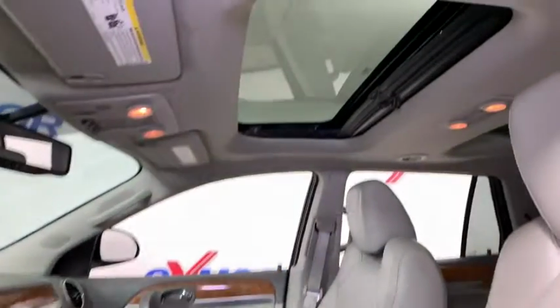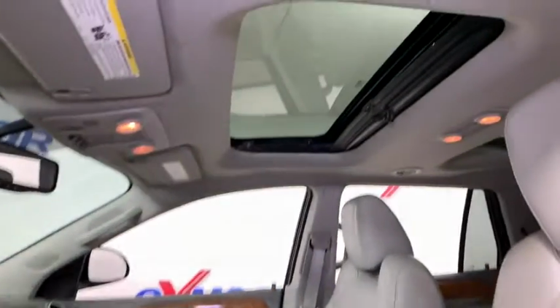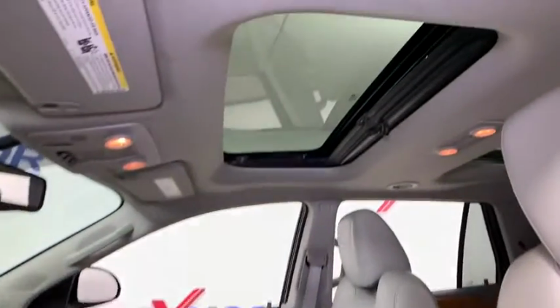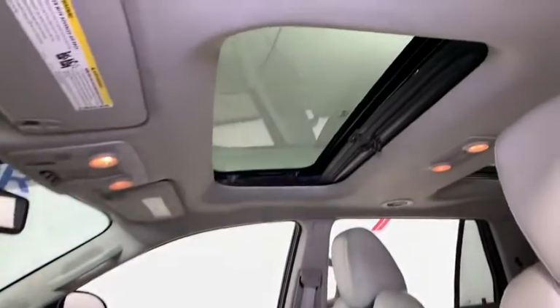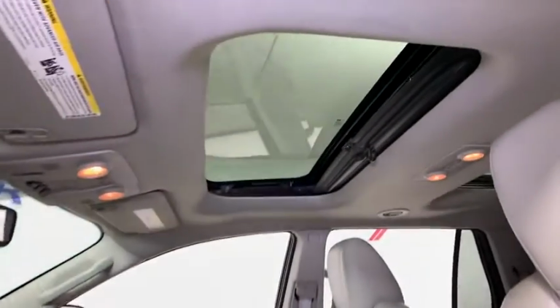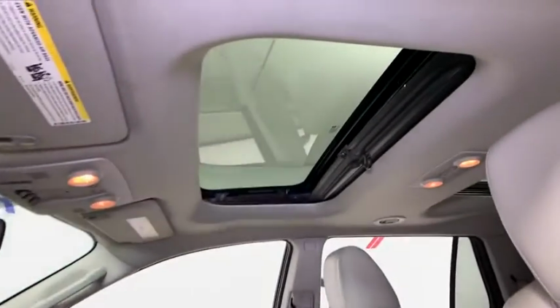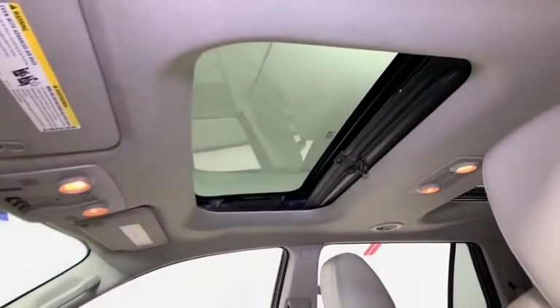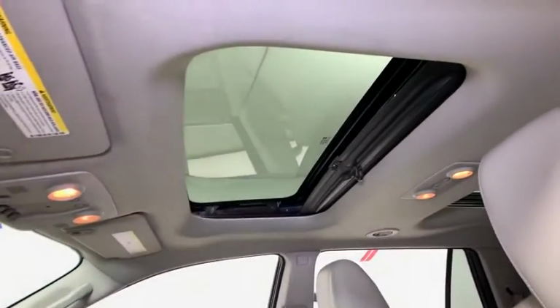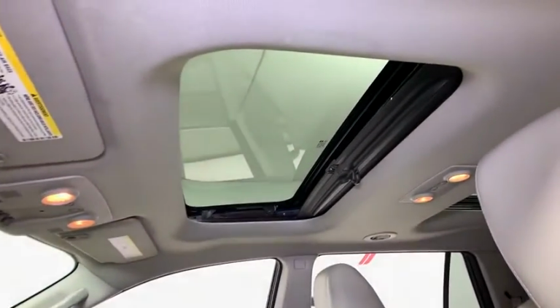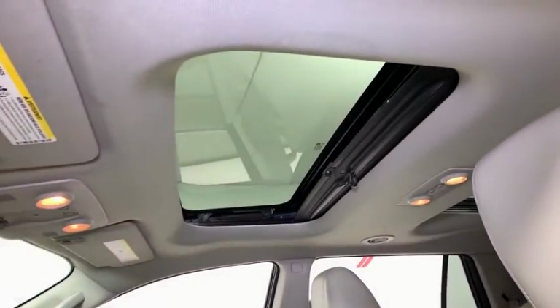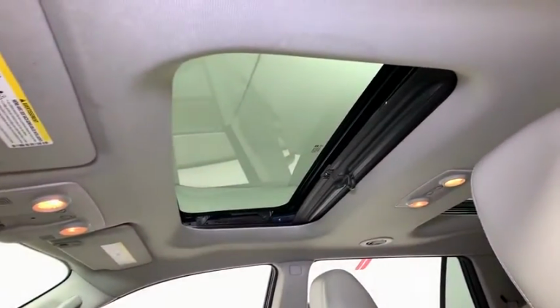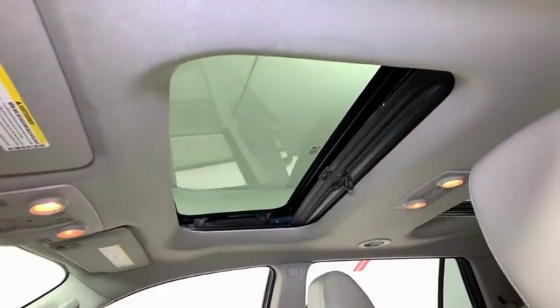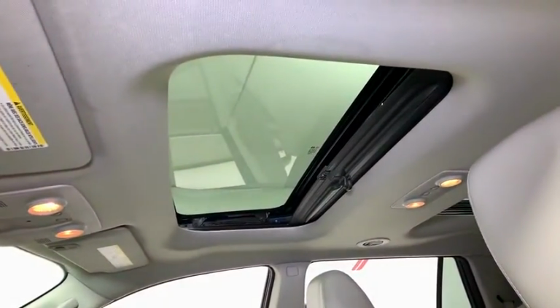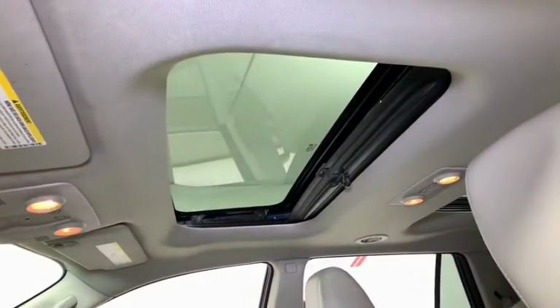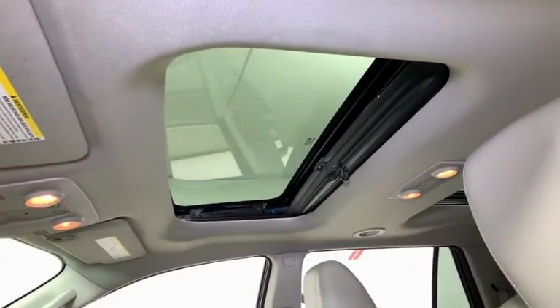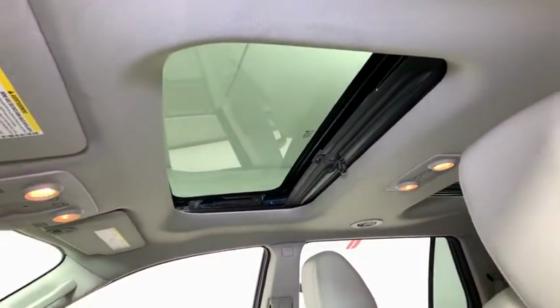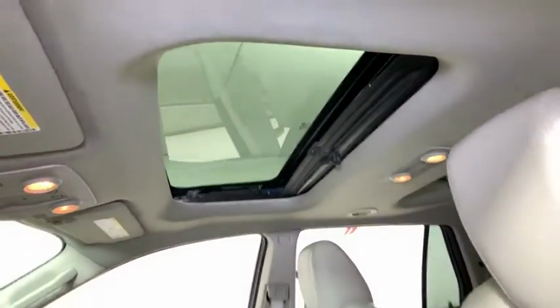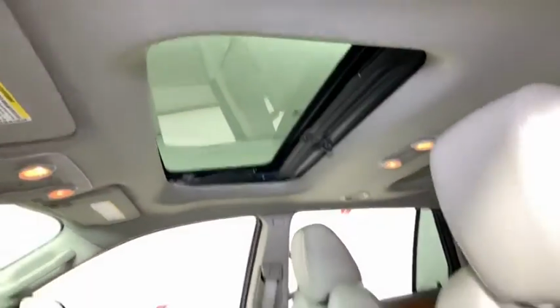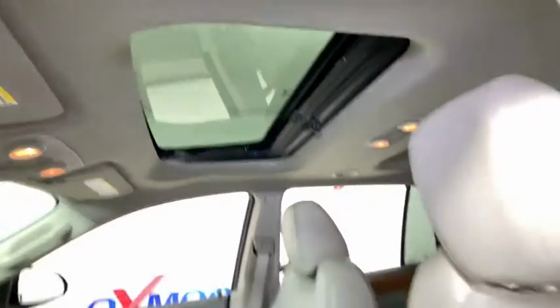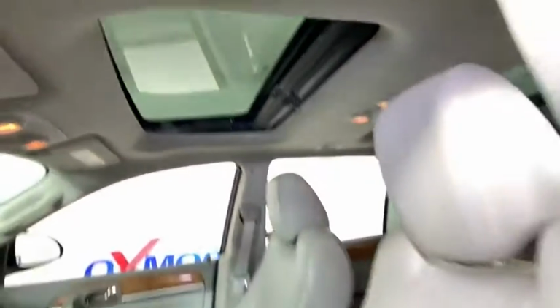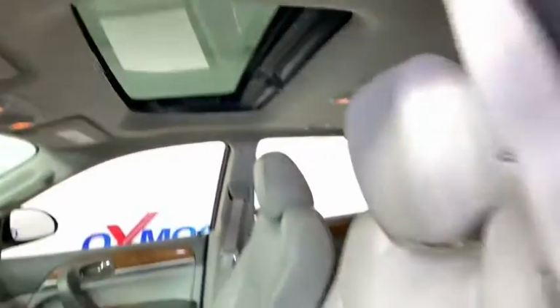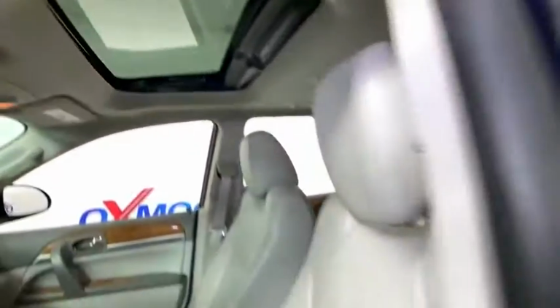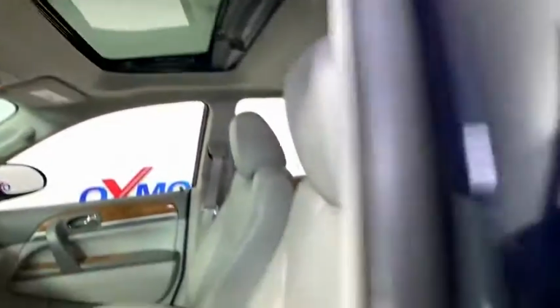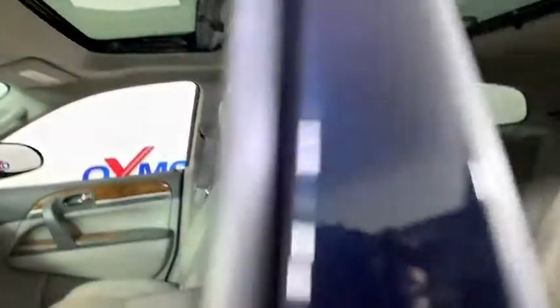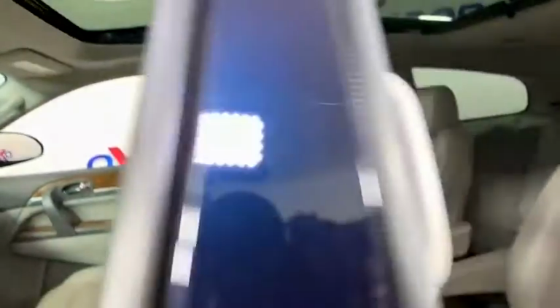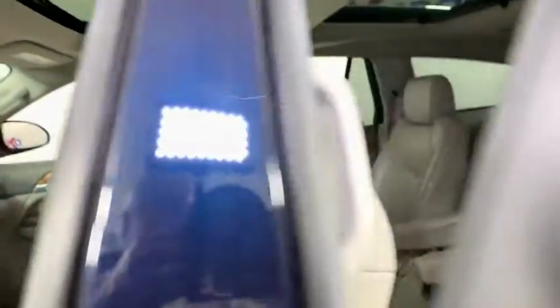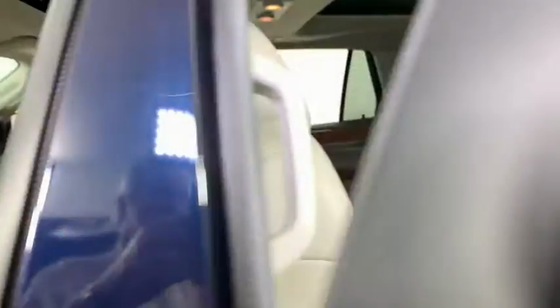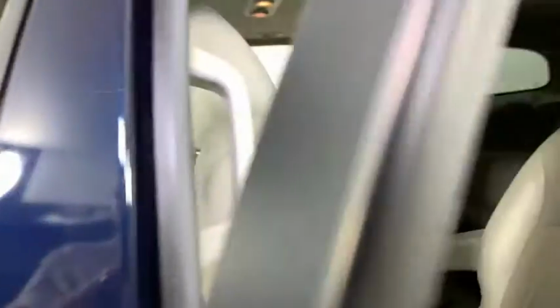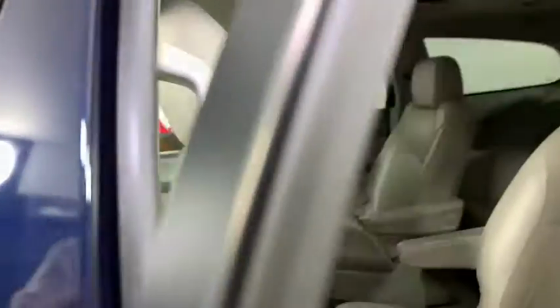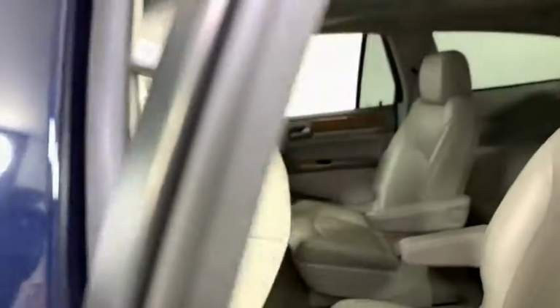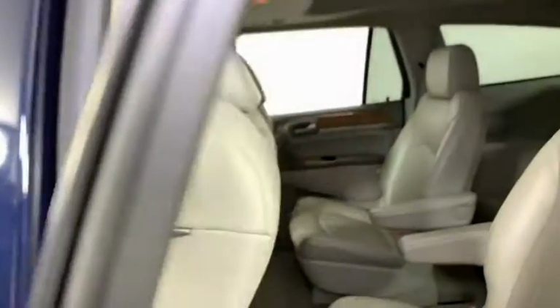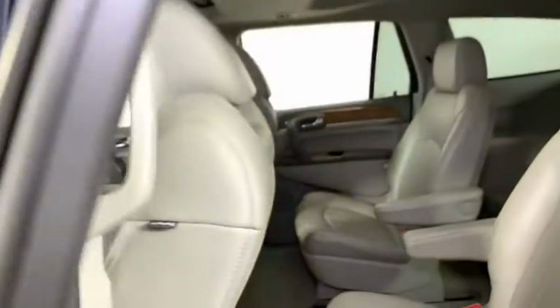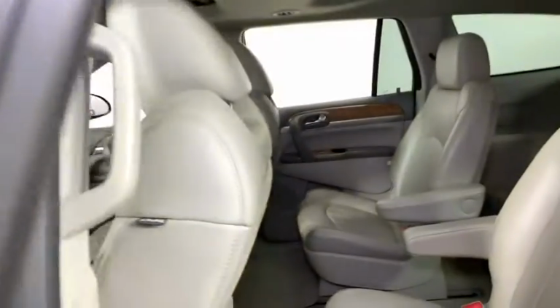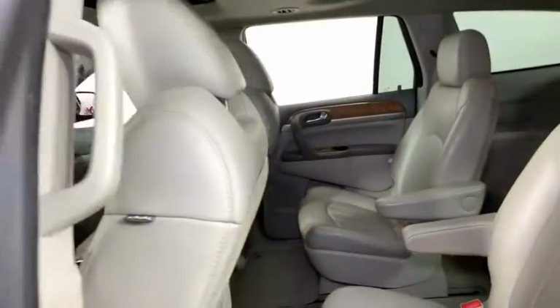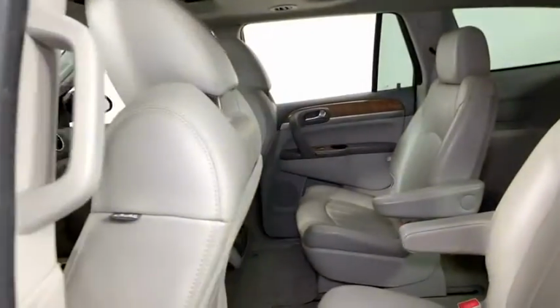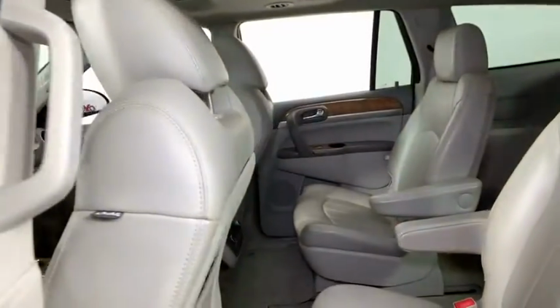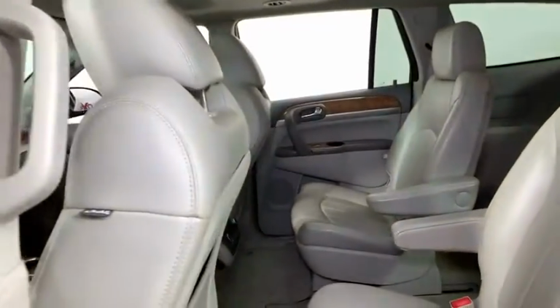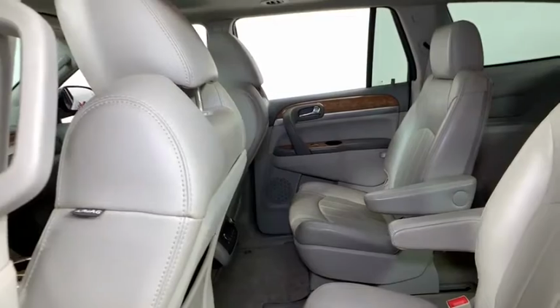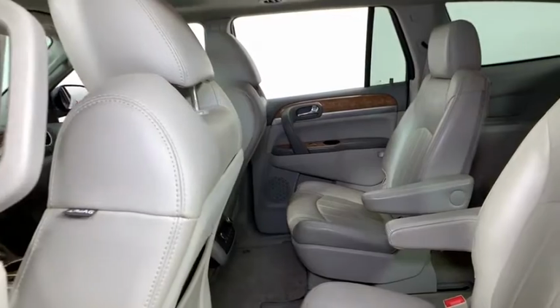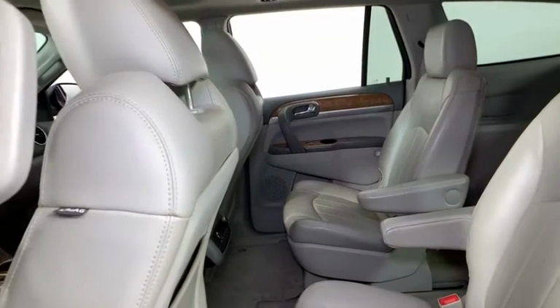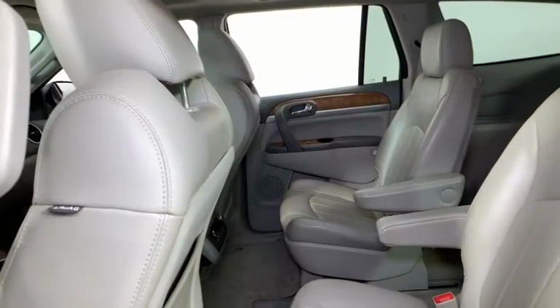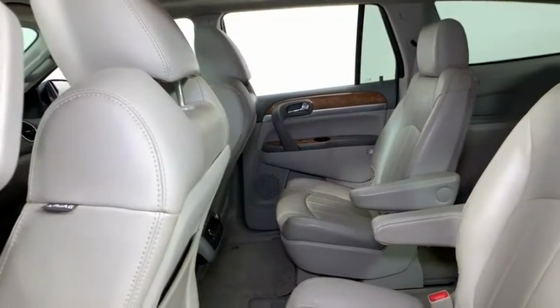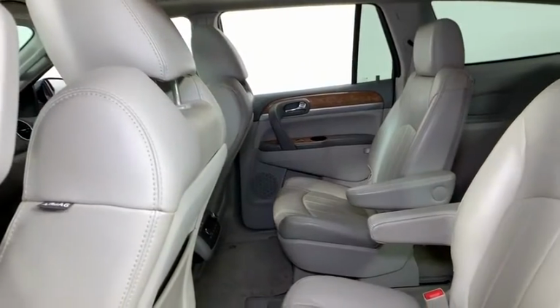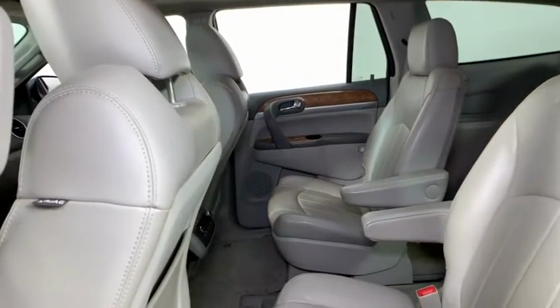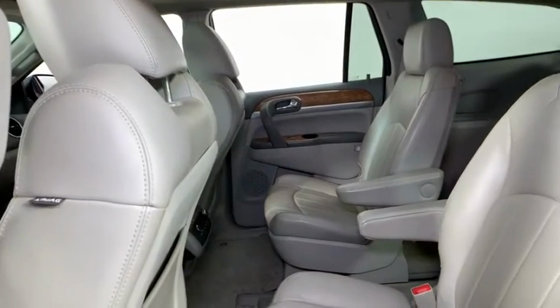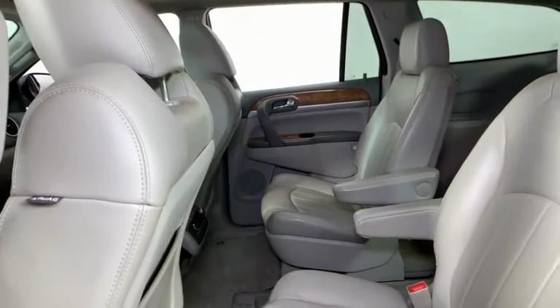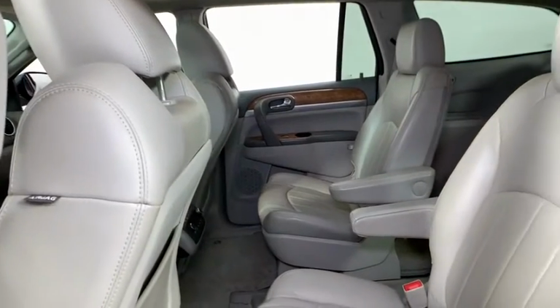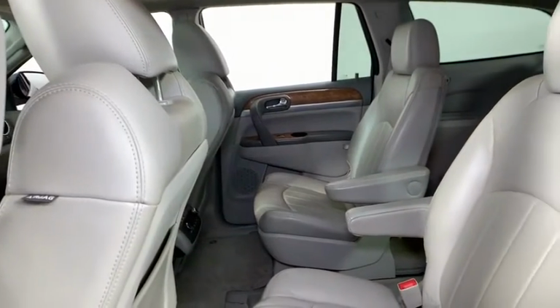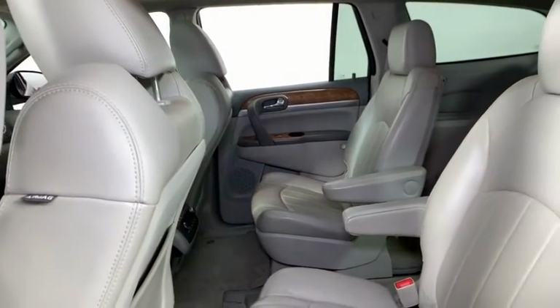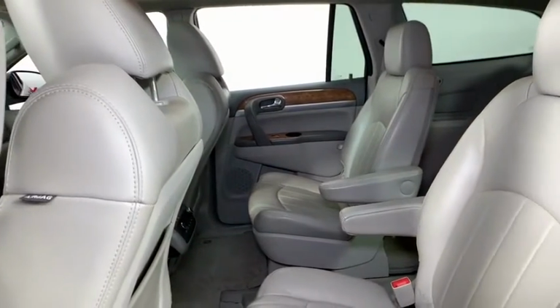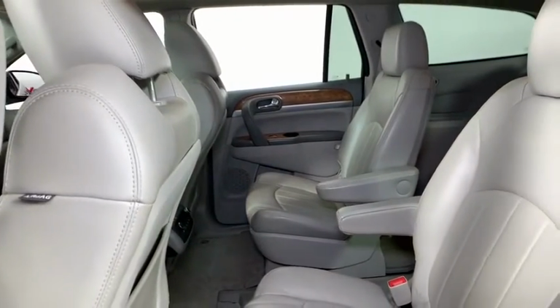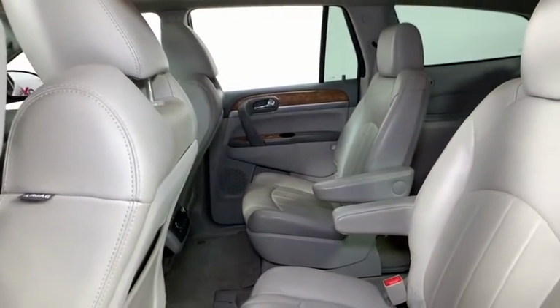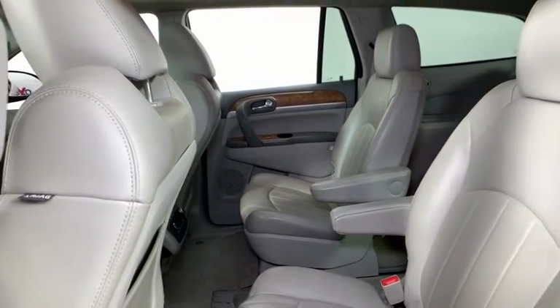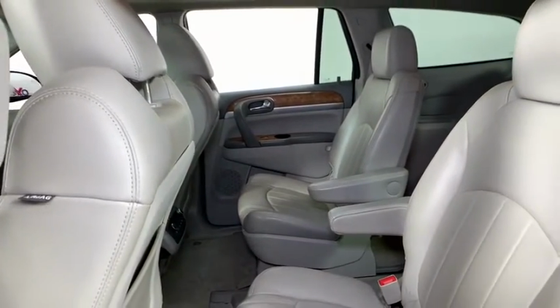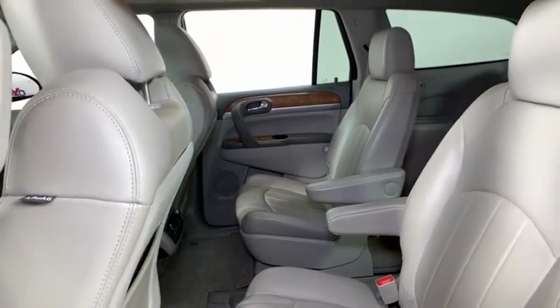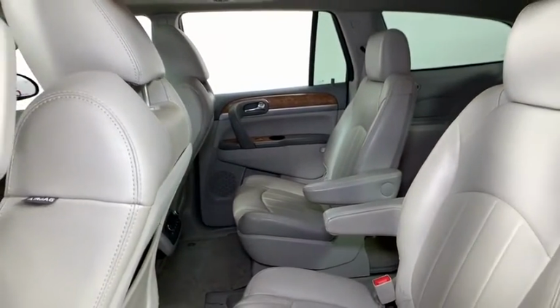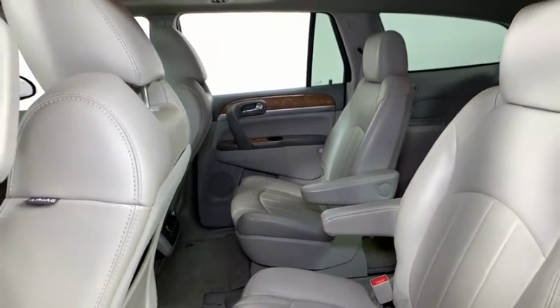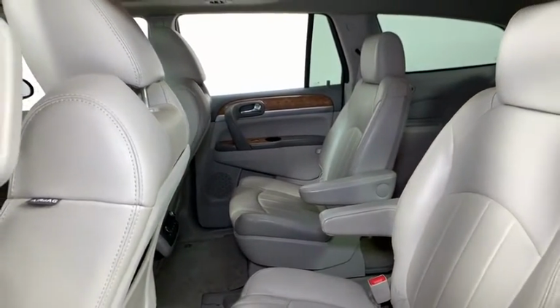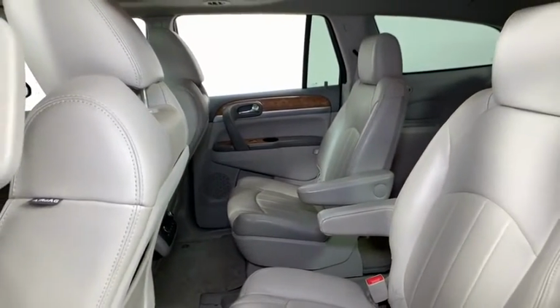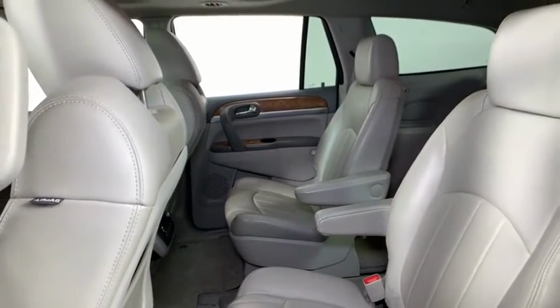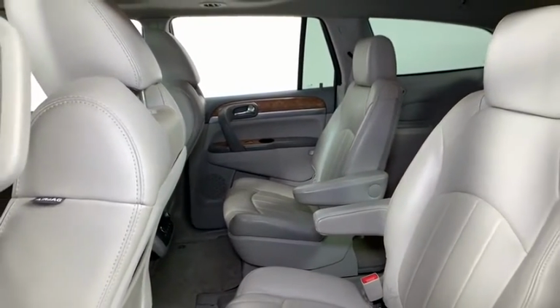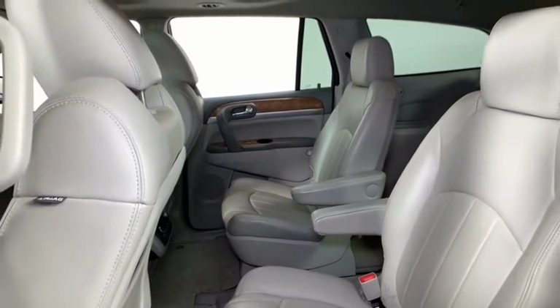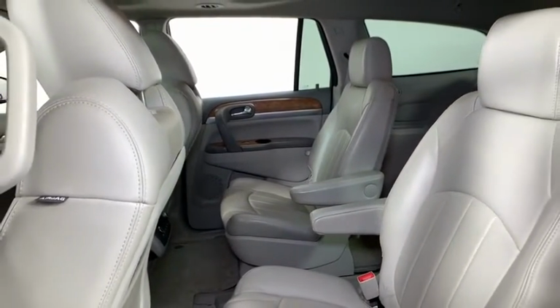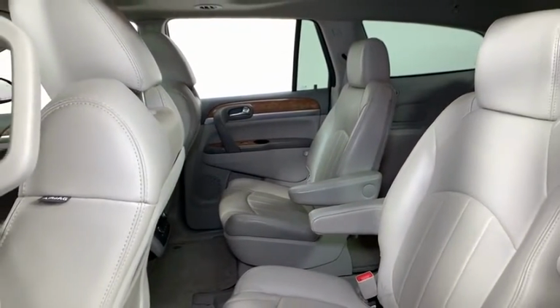Fog lights, CD player, security system, rear window defroster, compass, power windows, heated front seats.